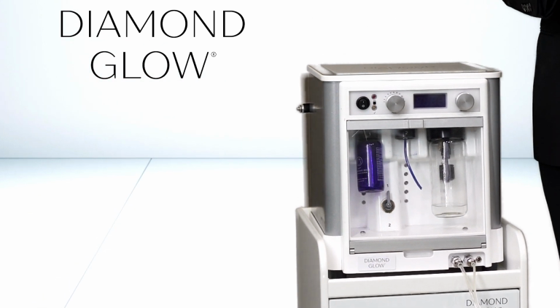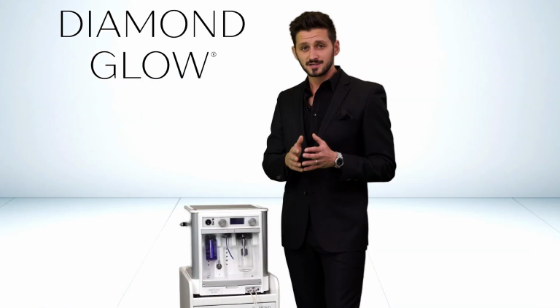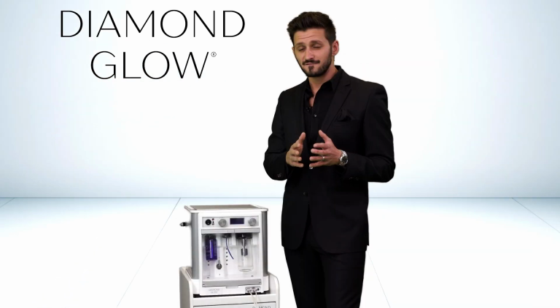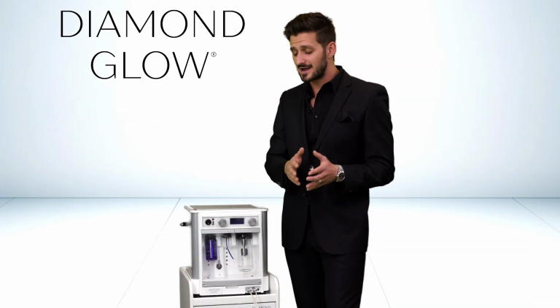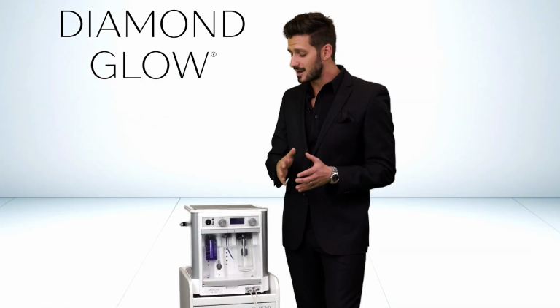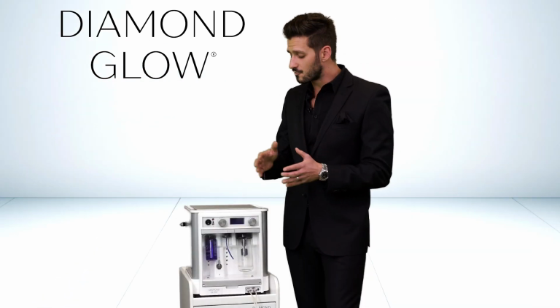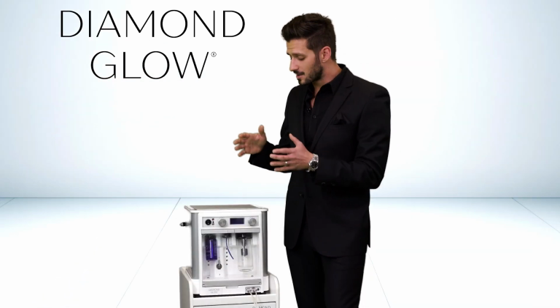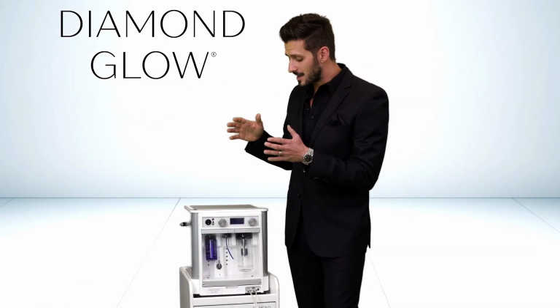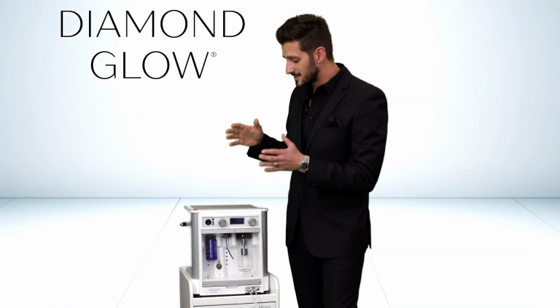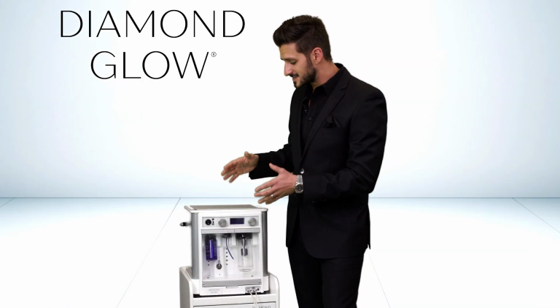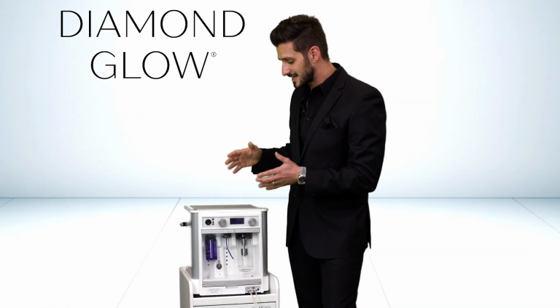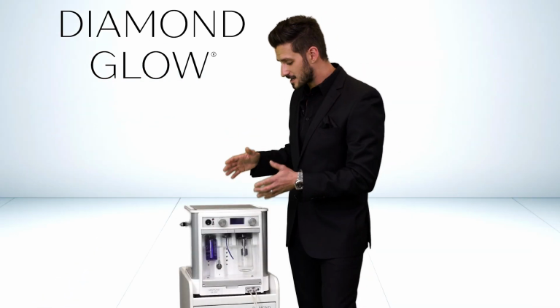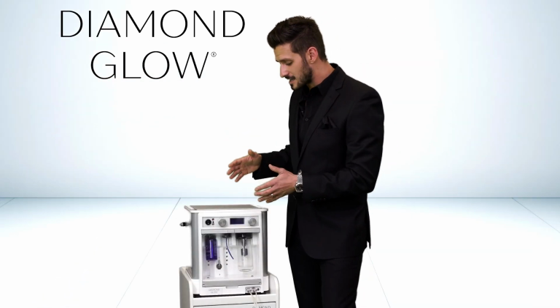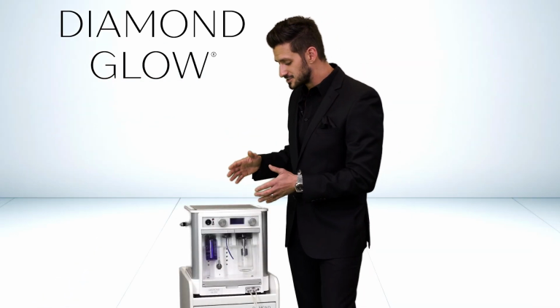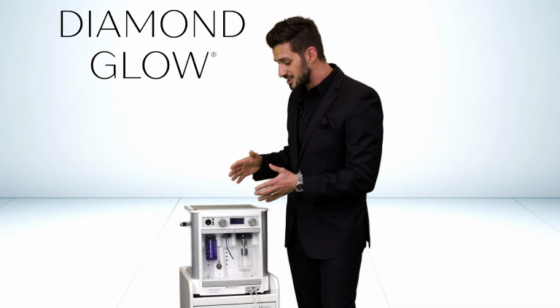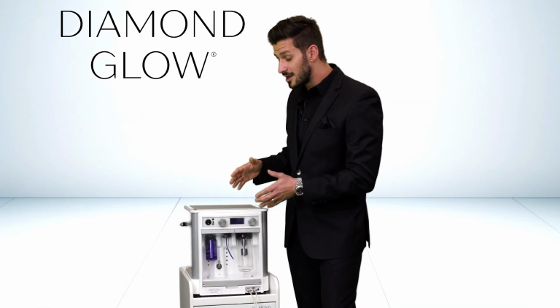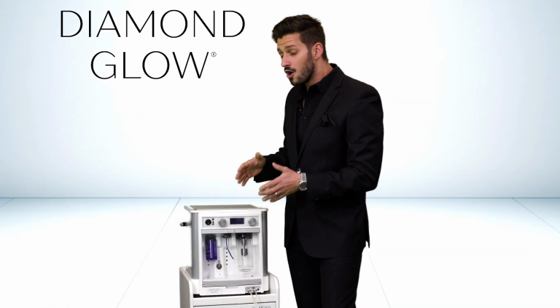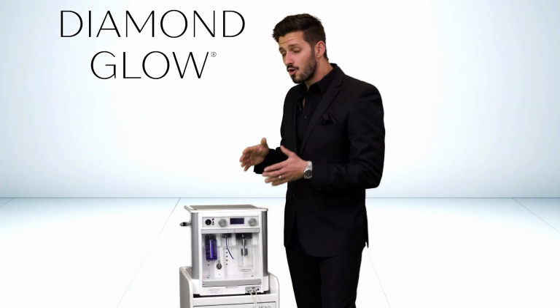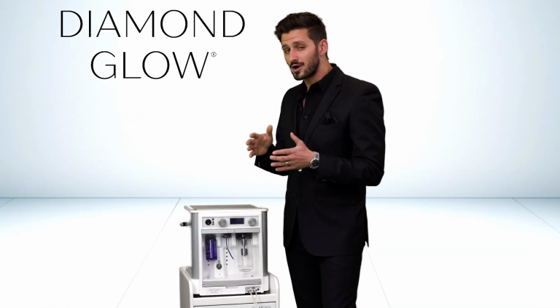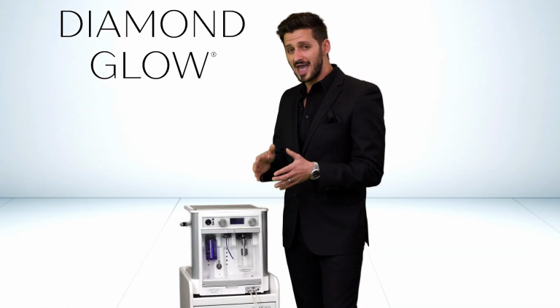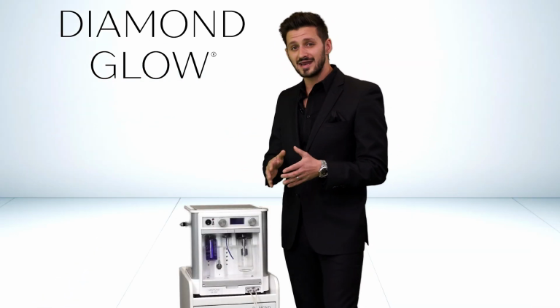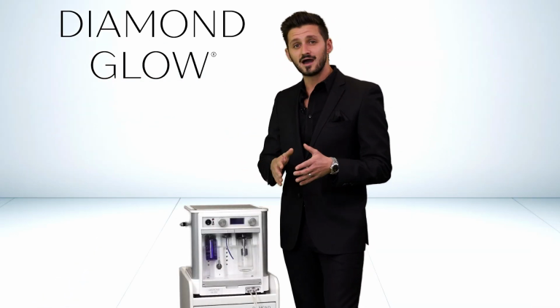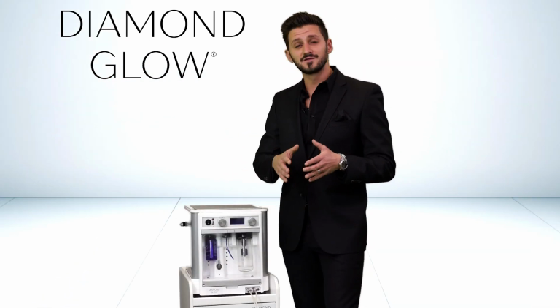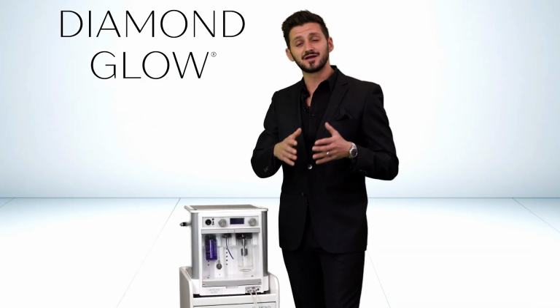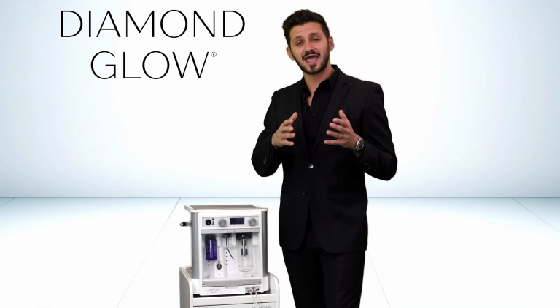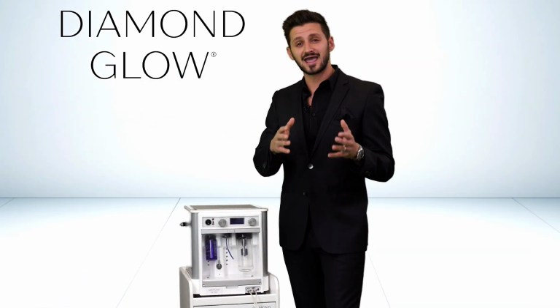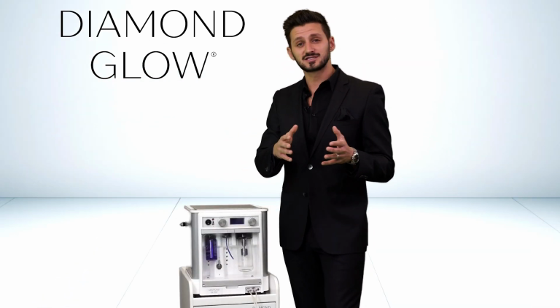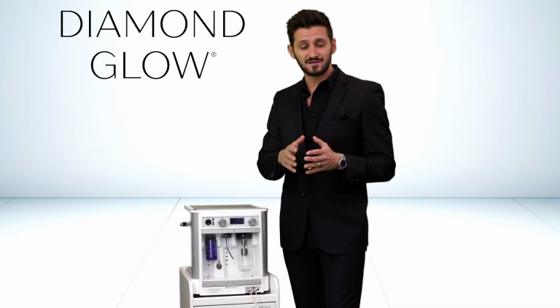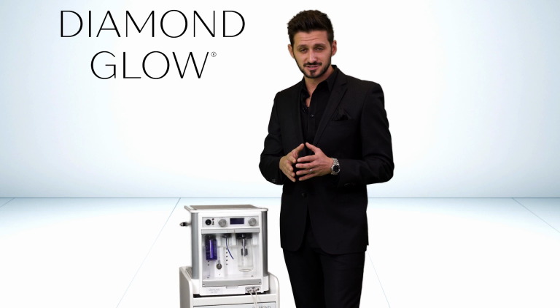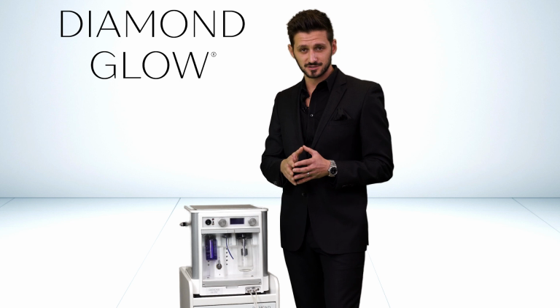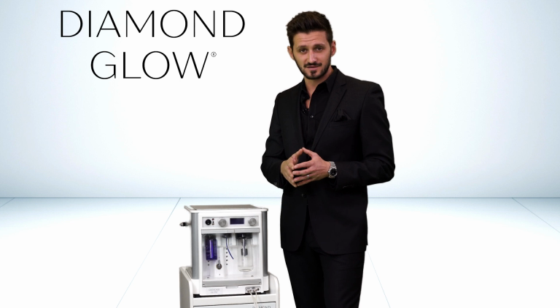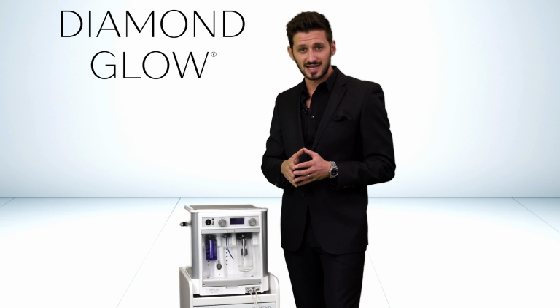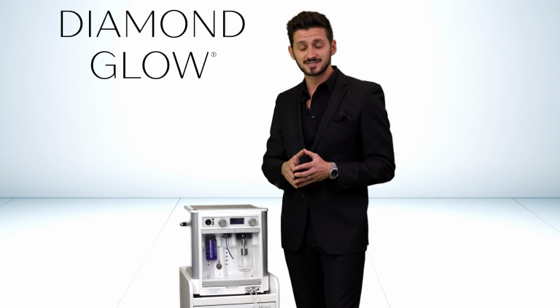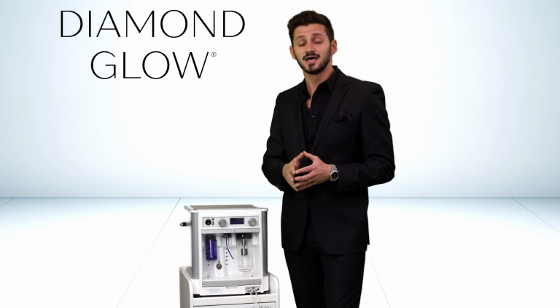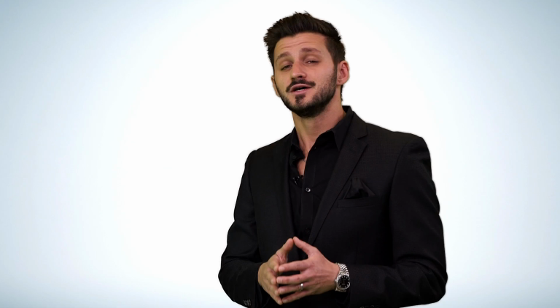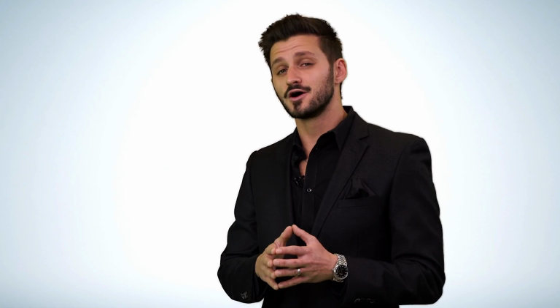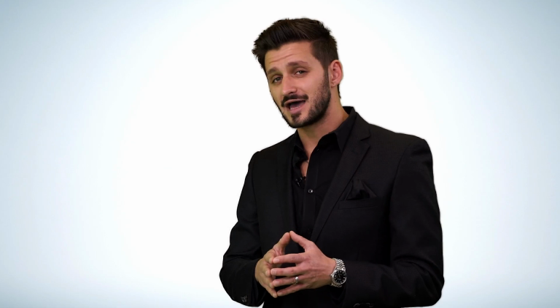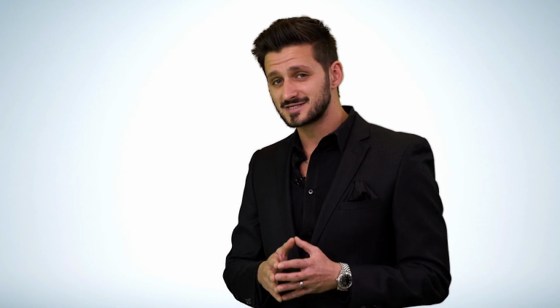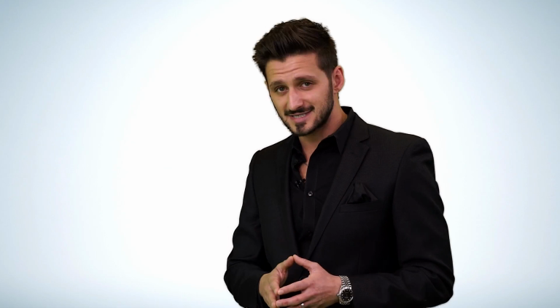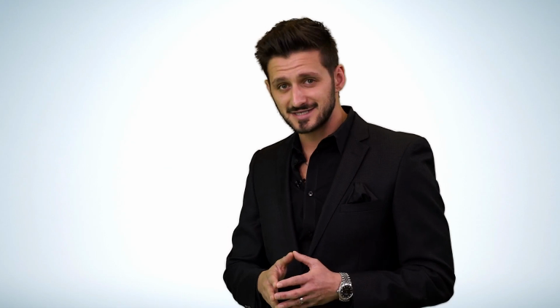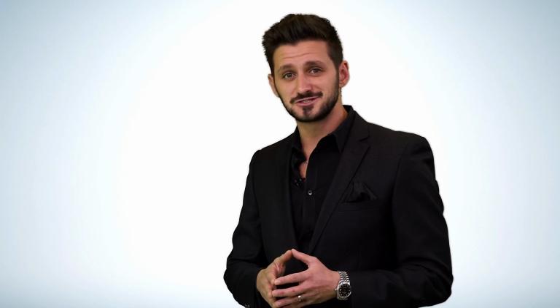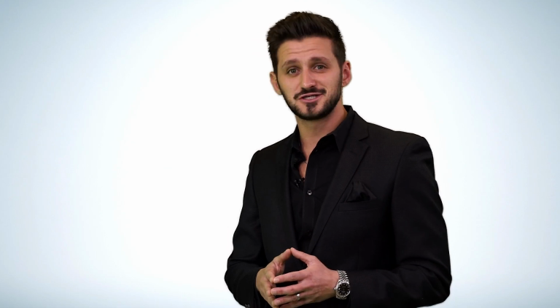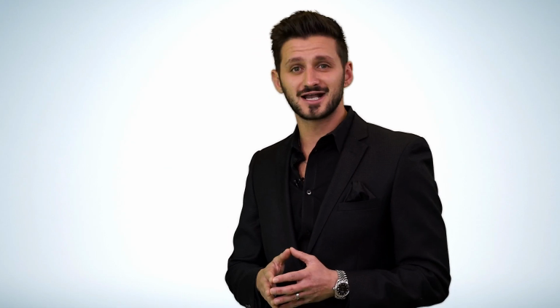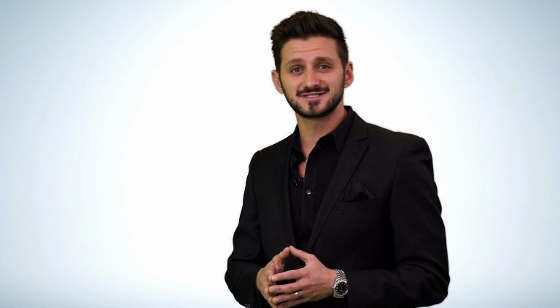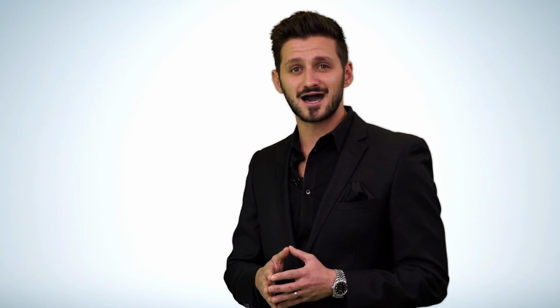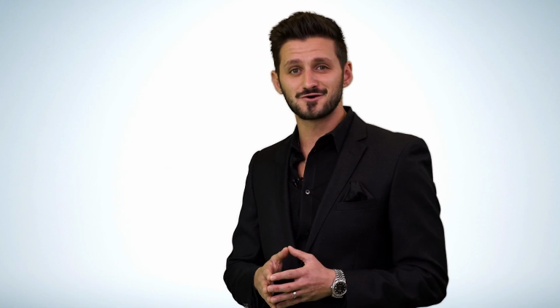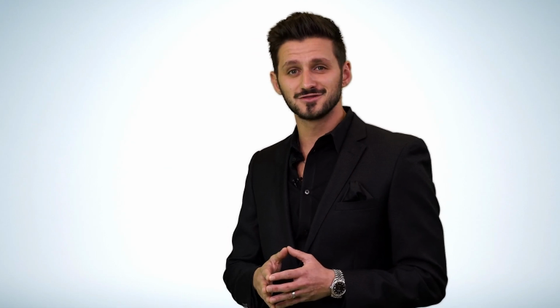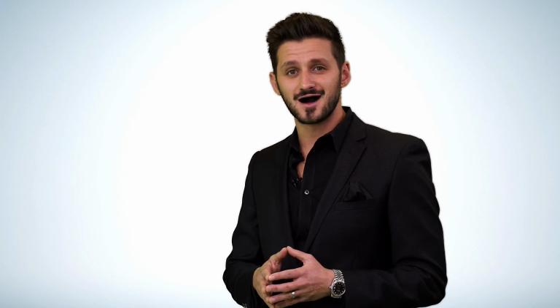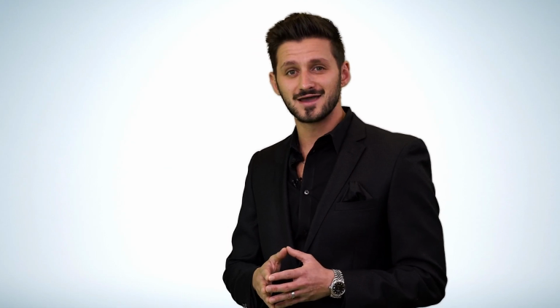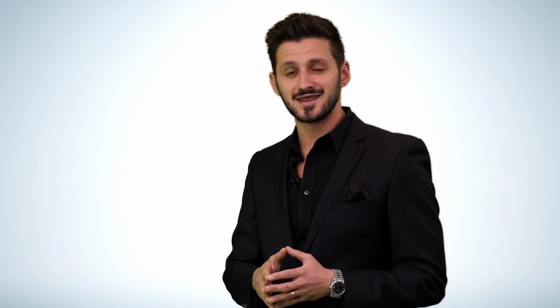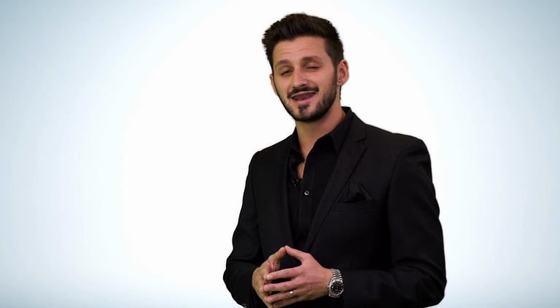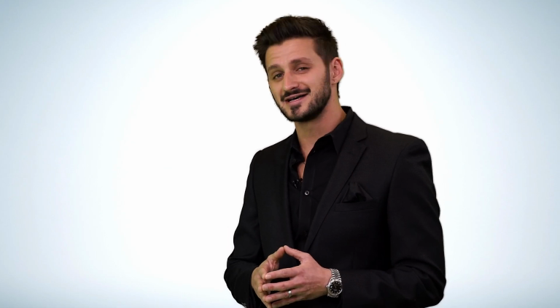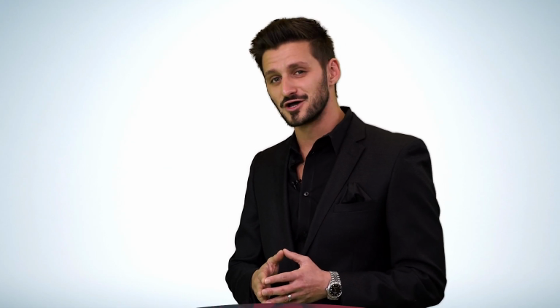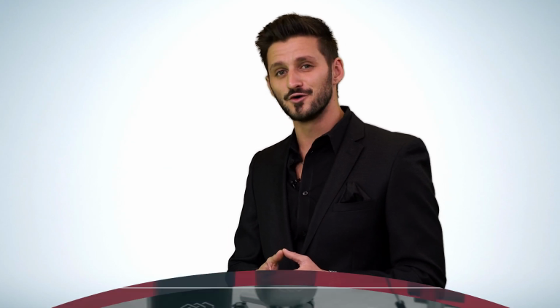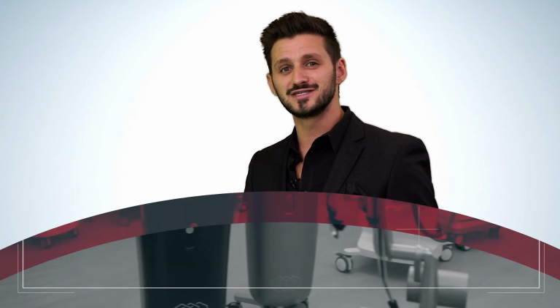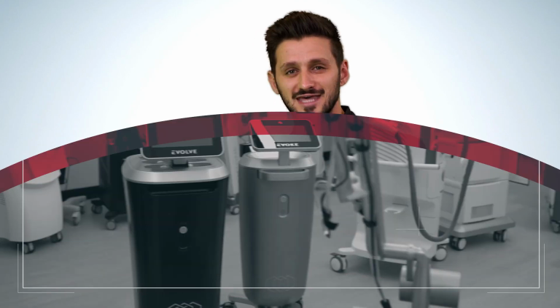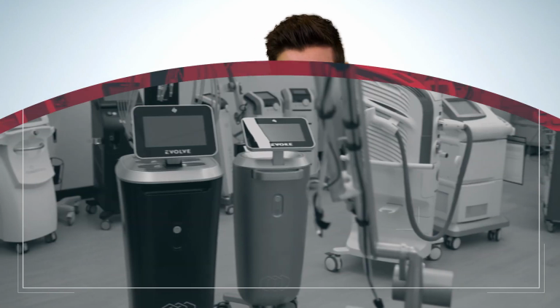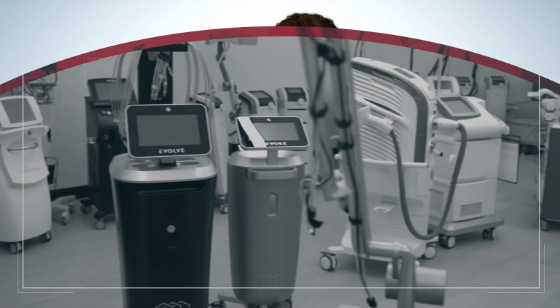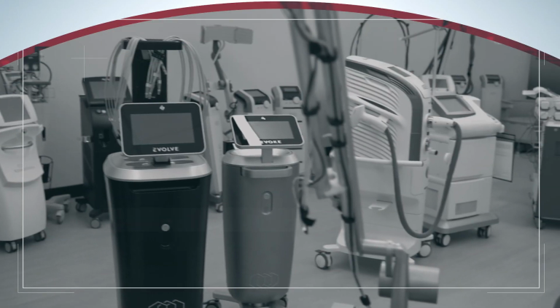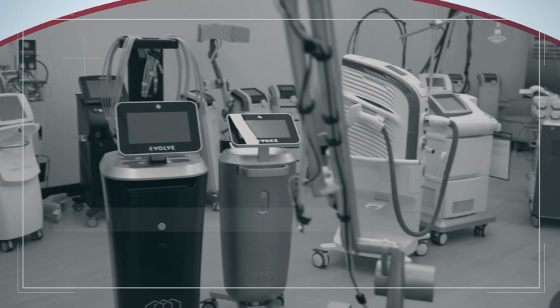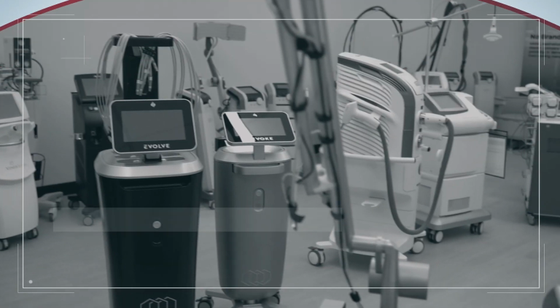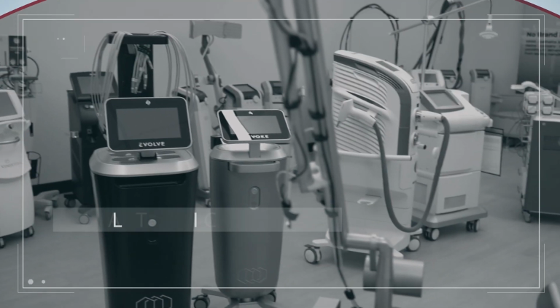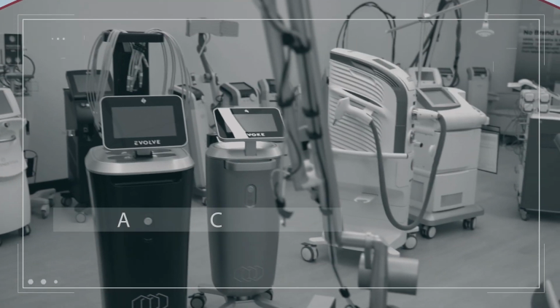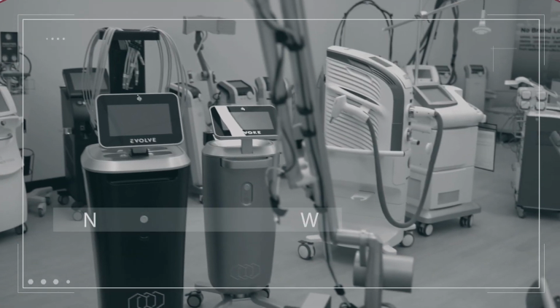To find out more about this technology or any other enhanced facial device, don't hesitate to check us out online. And as always, thanks for shopping with us.